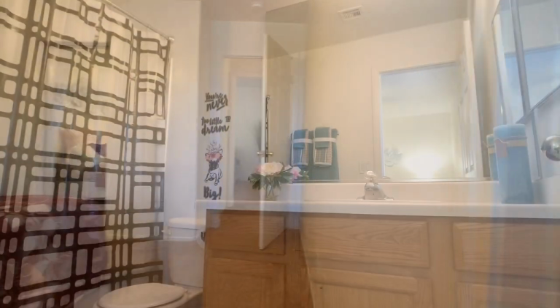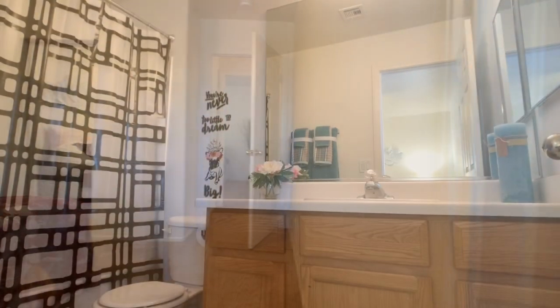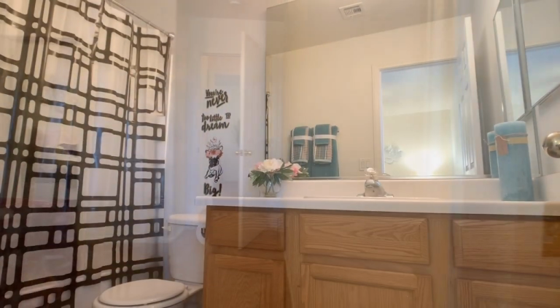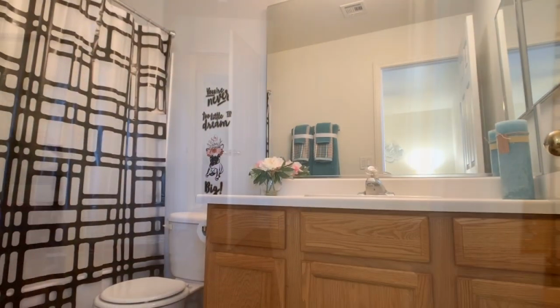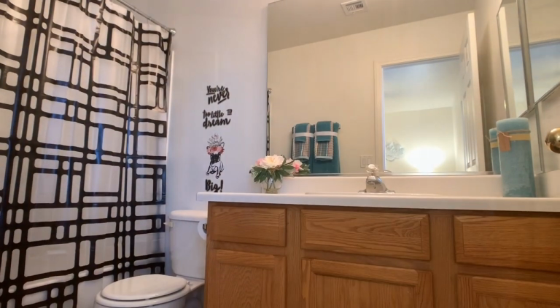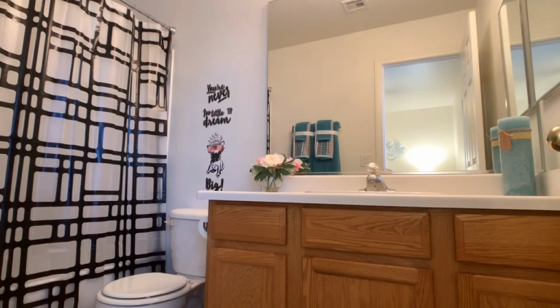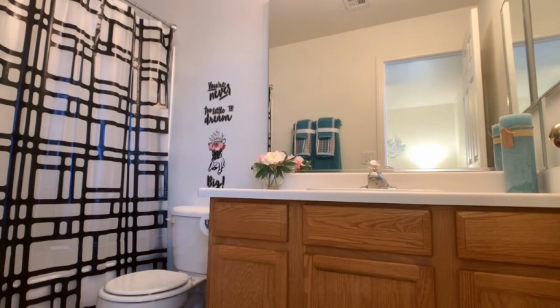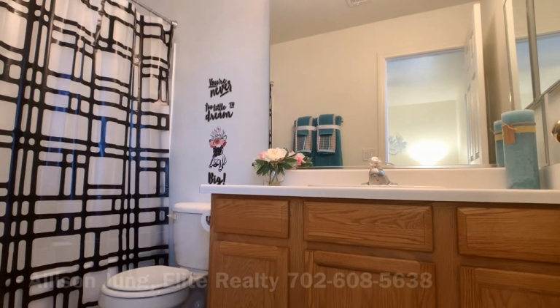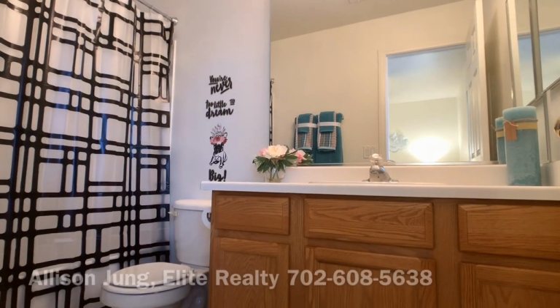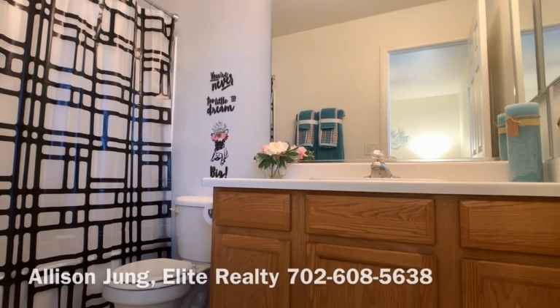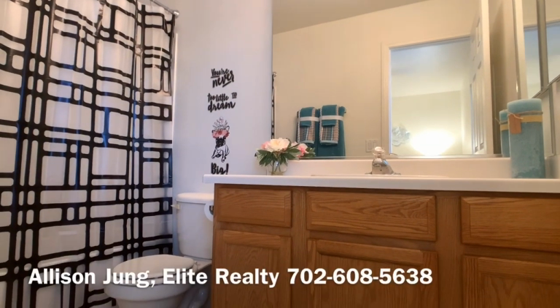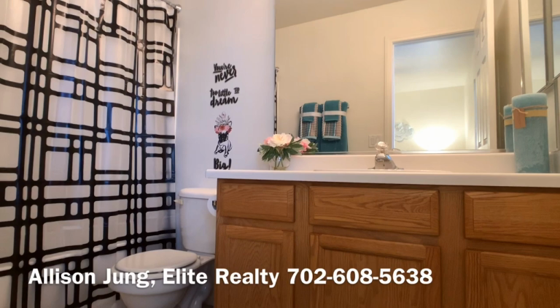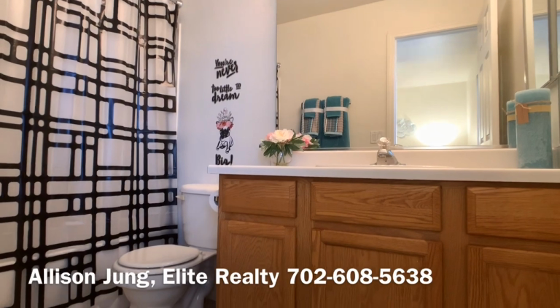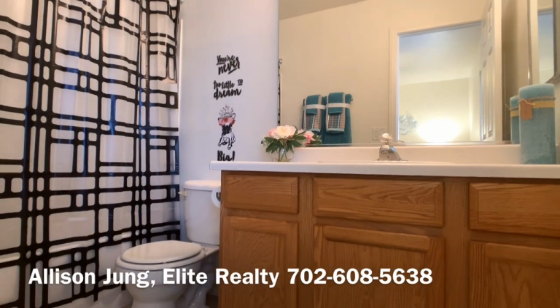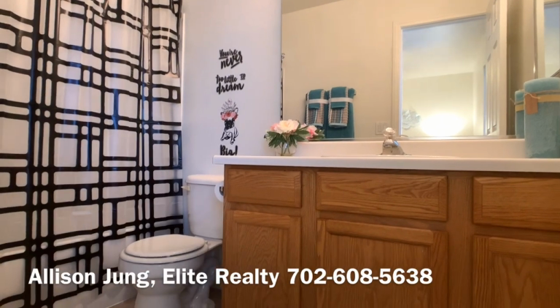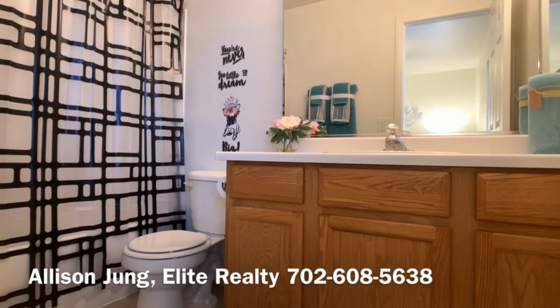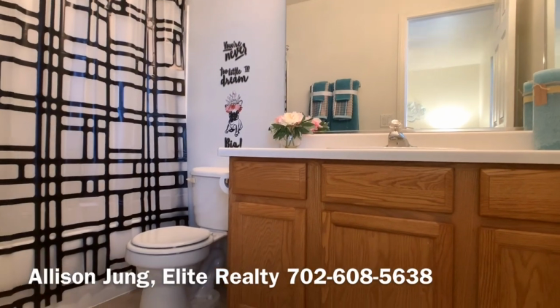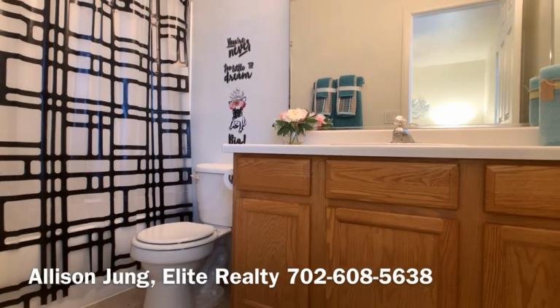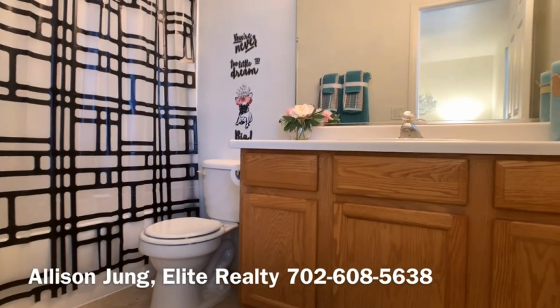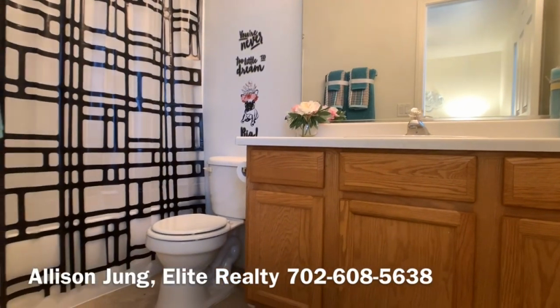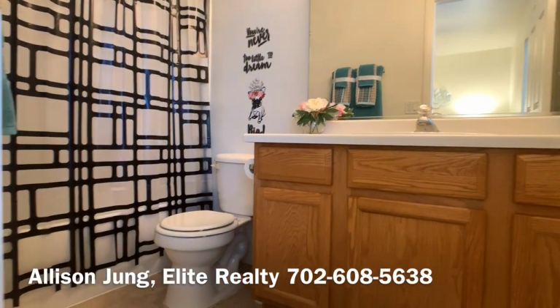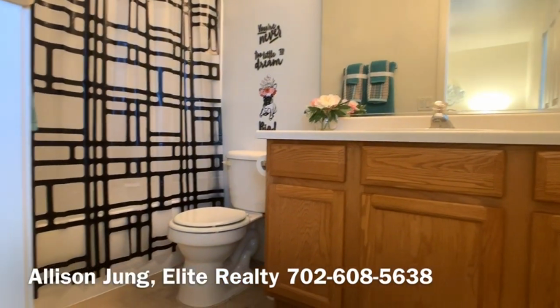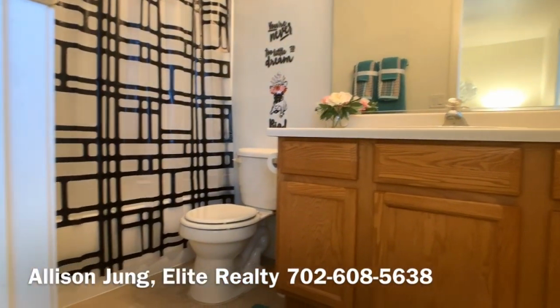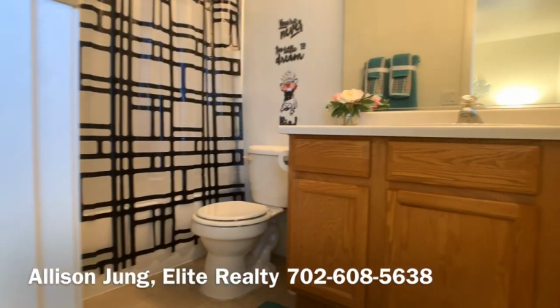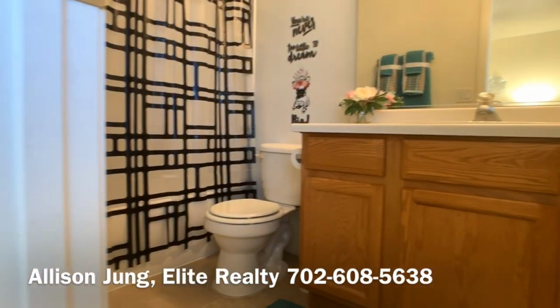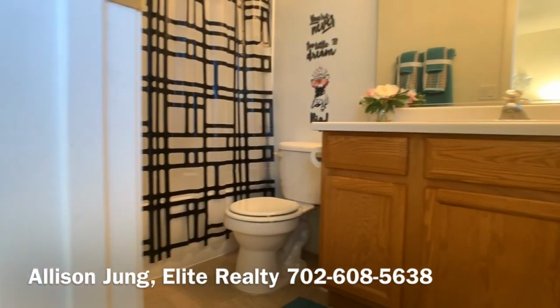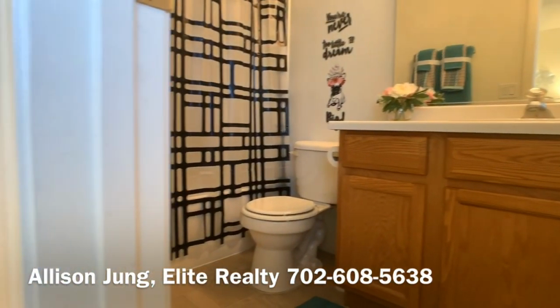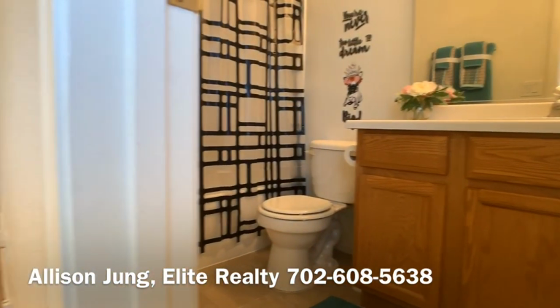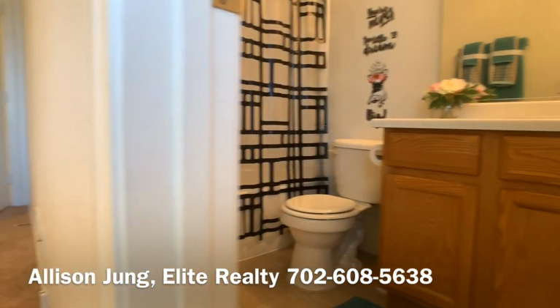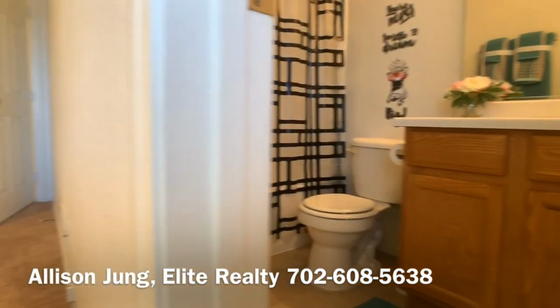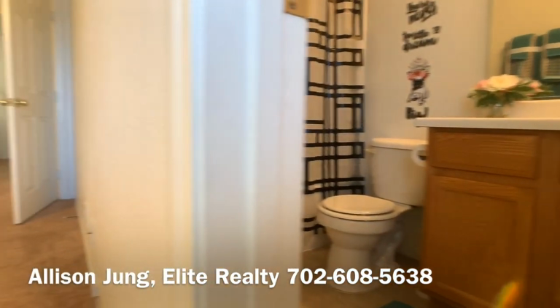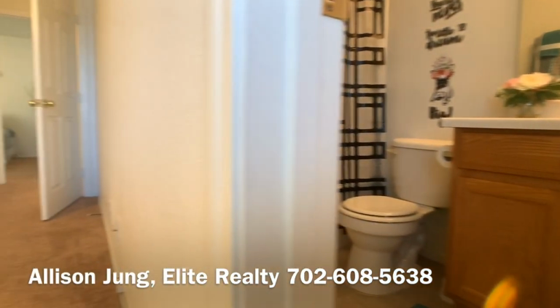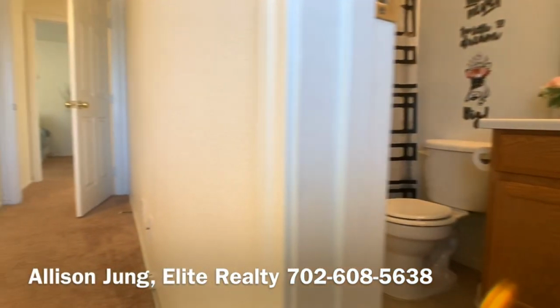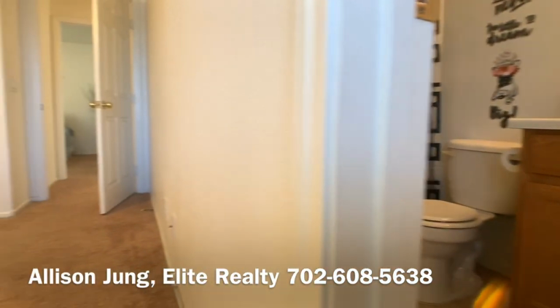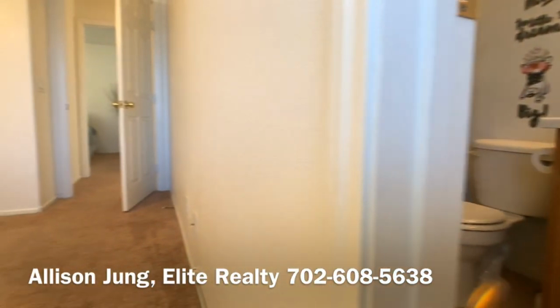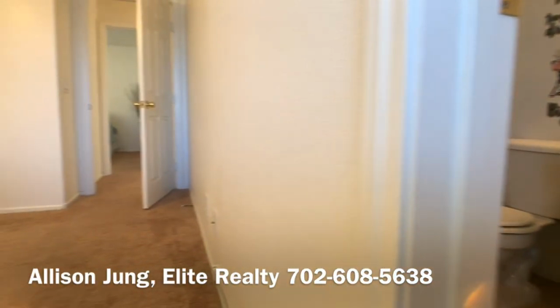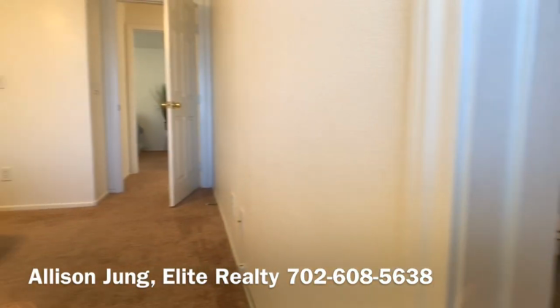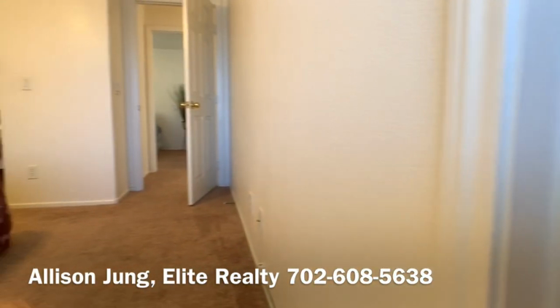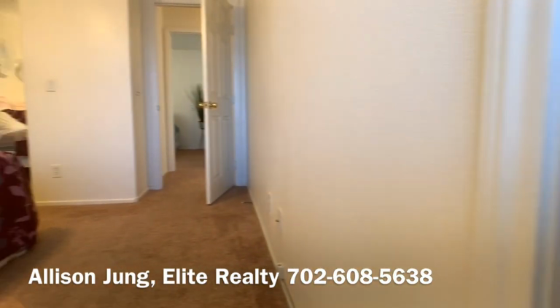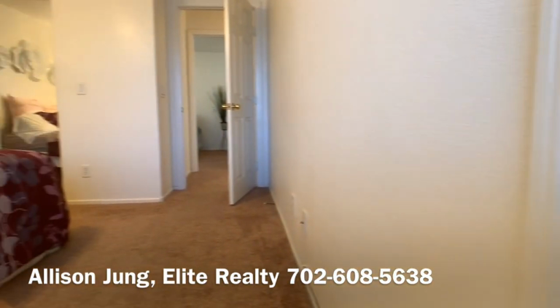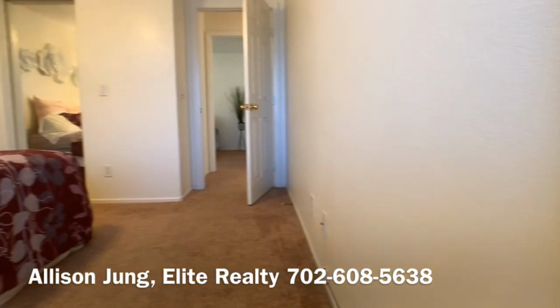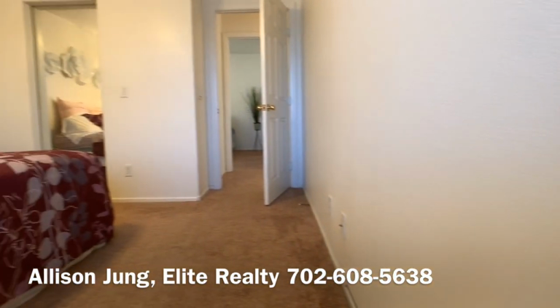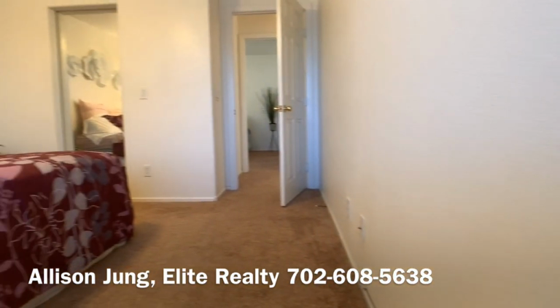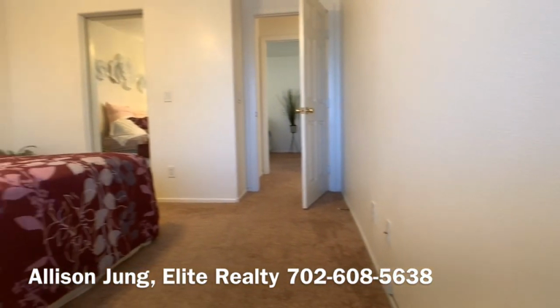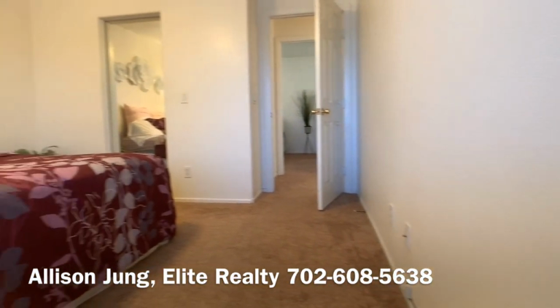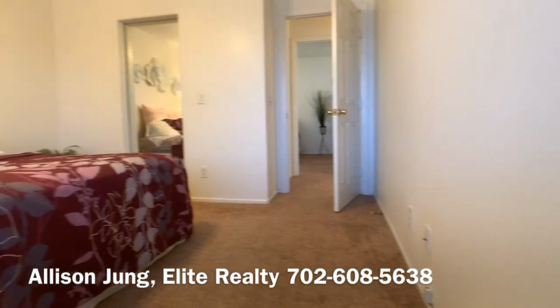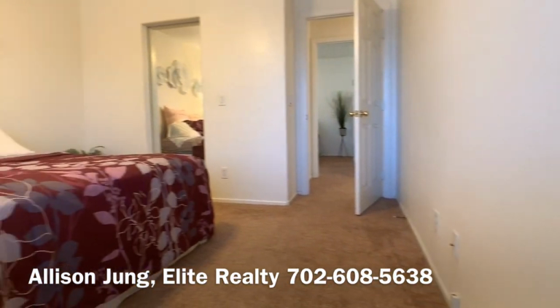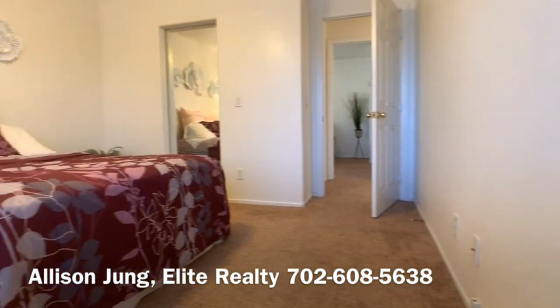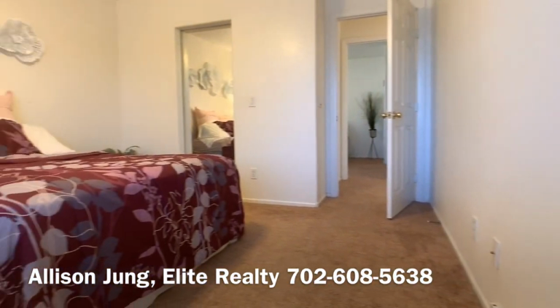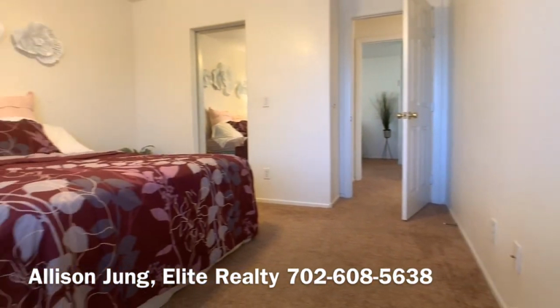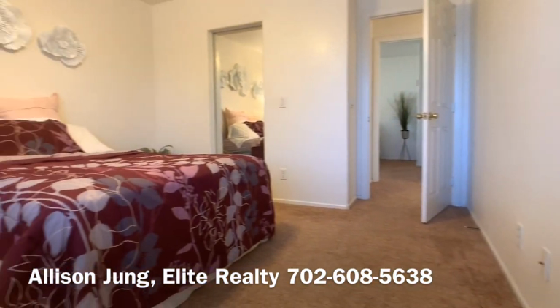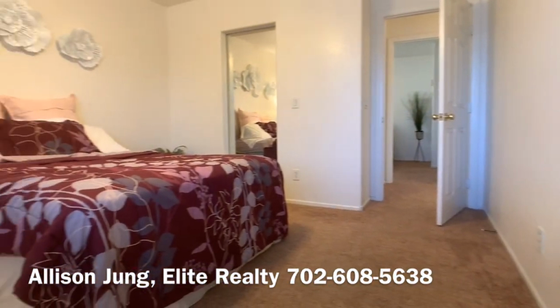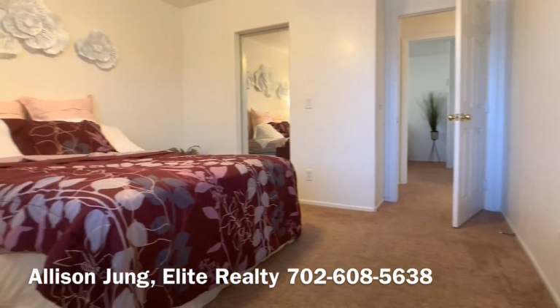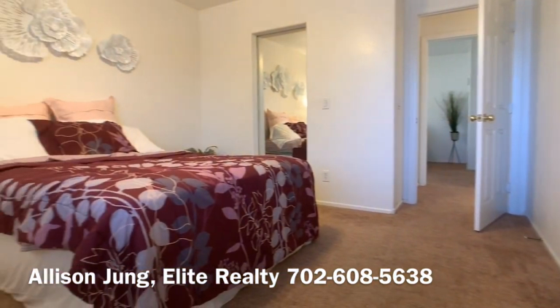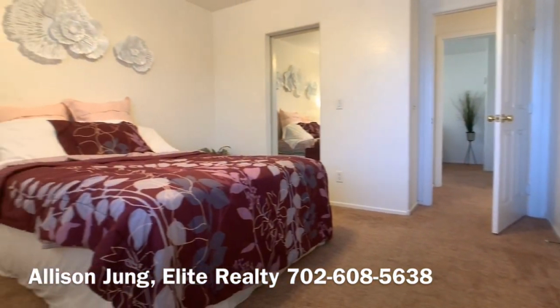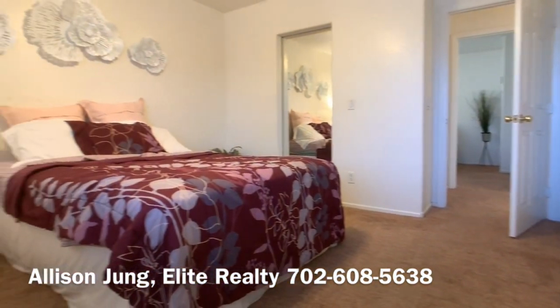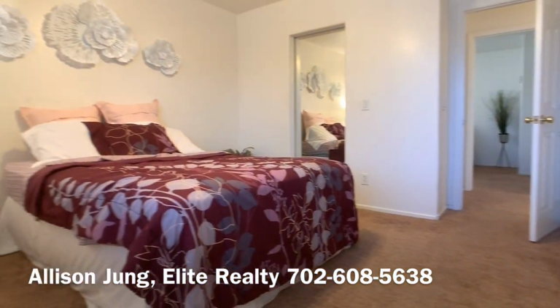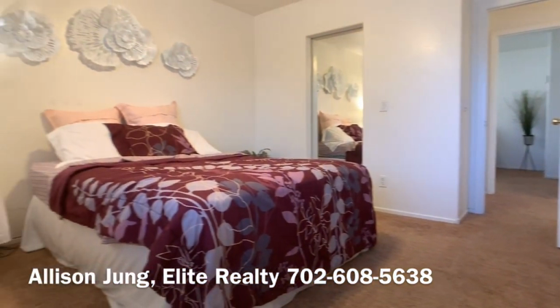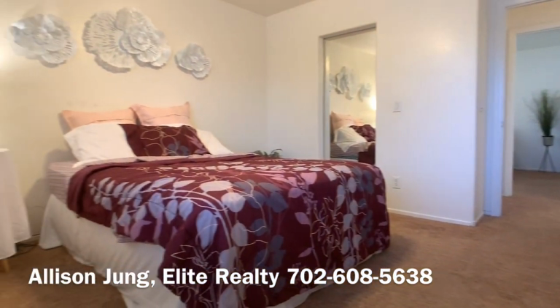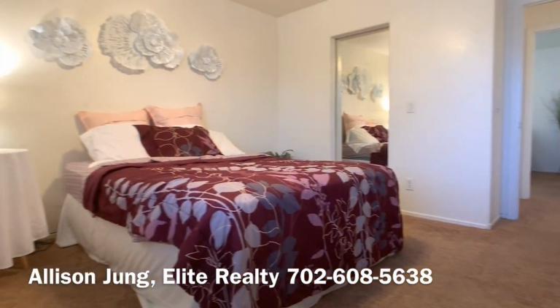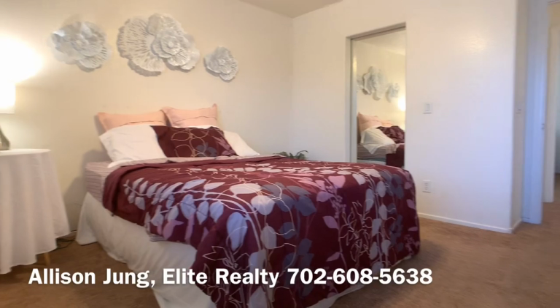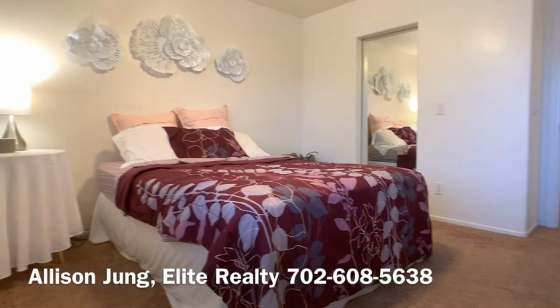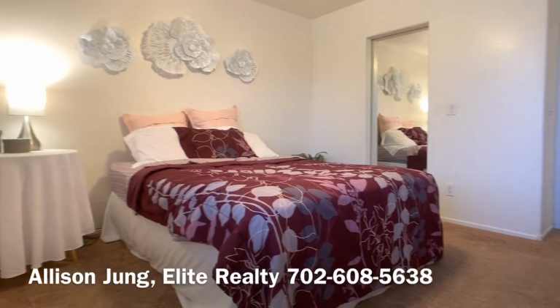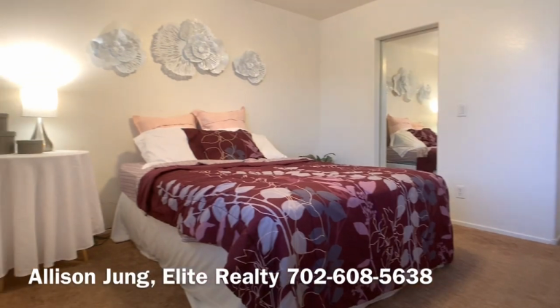We are looking for a buyer for this home, so give me a call and I would be happy to give you a tour of the home and to show you around the neighborhood.